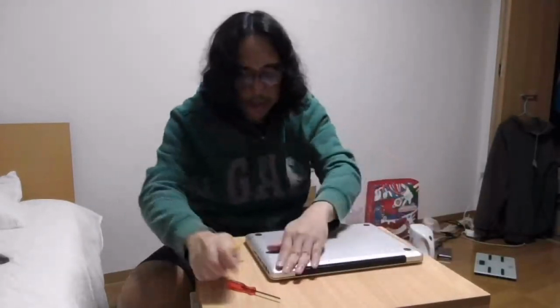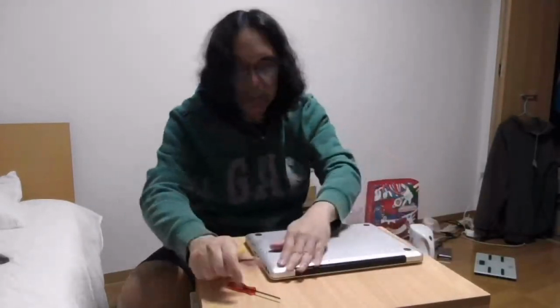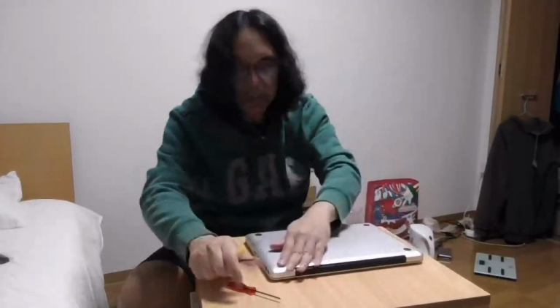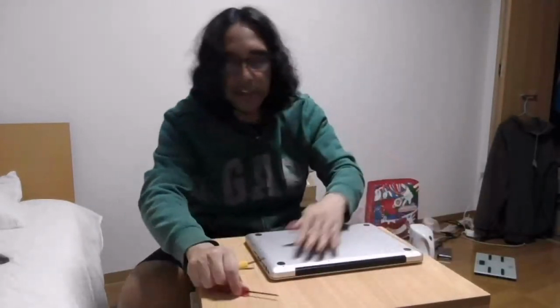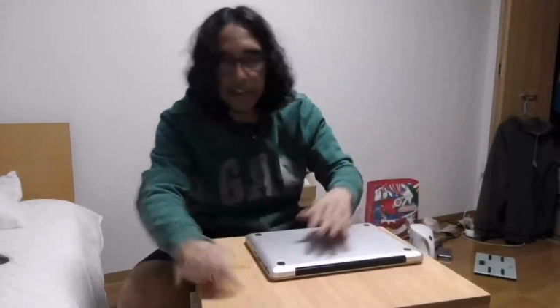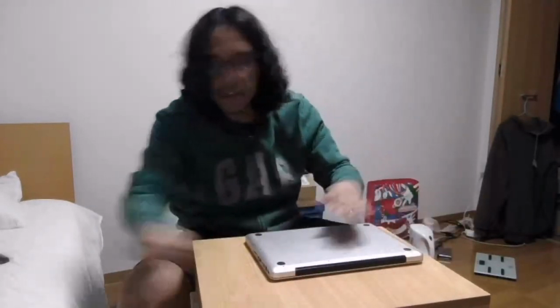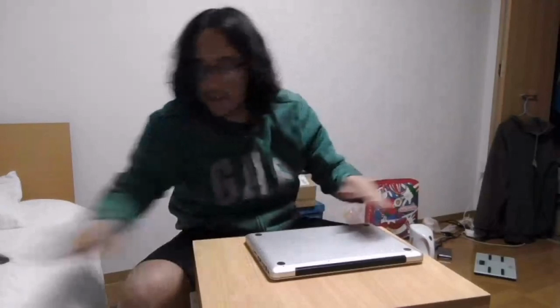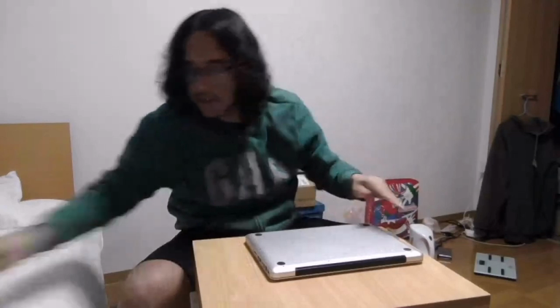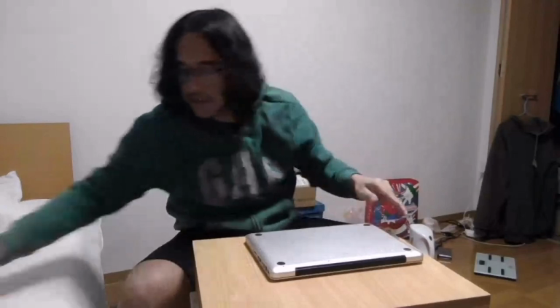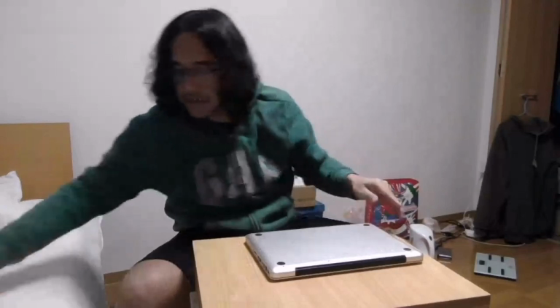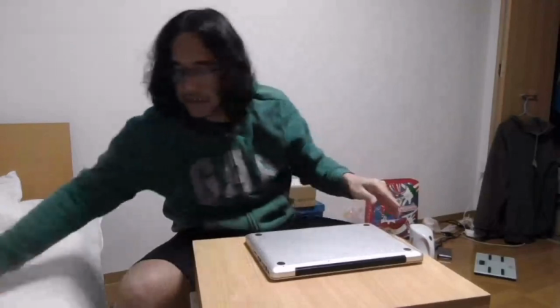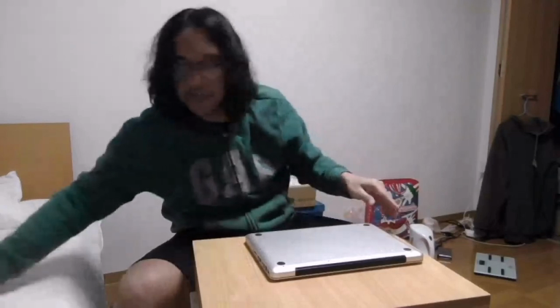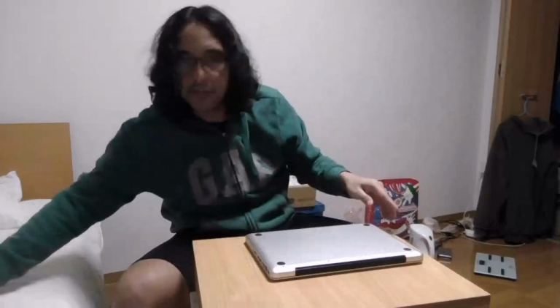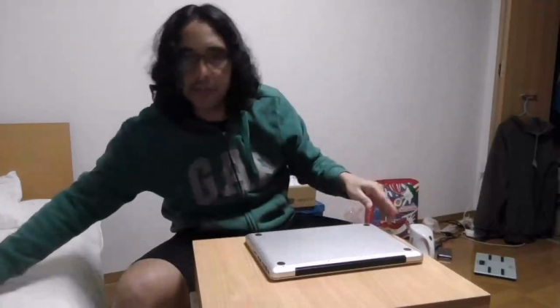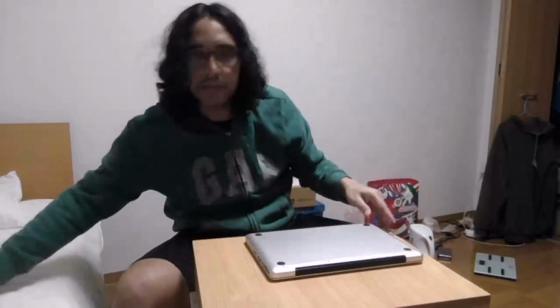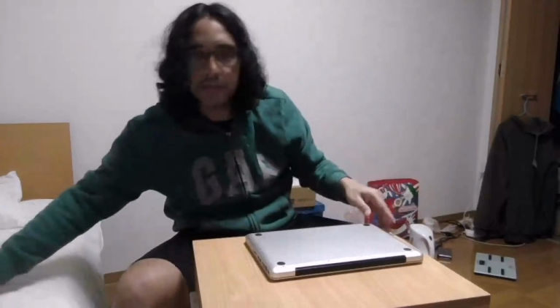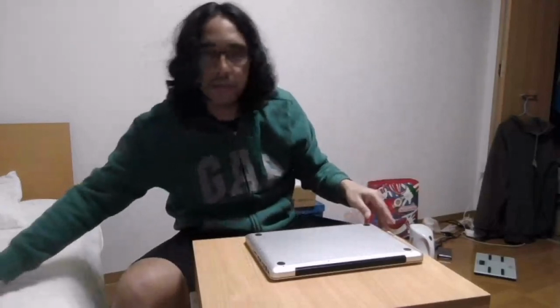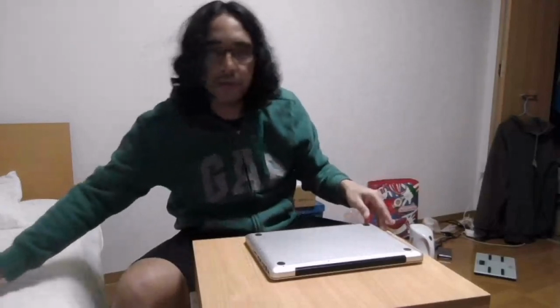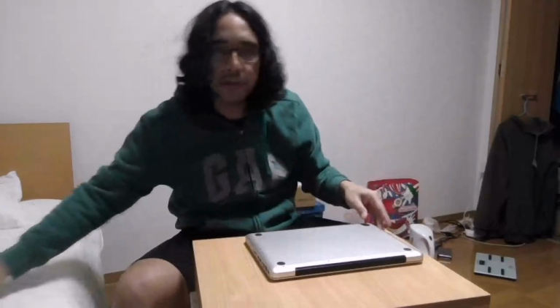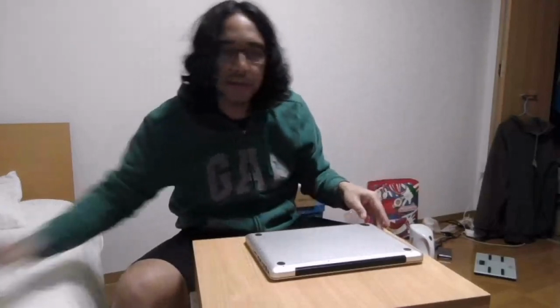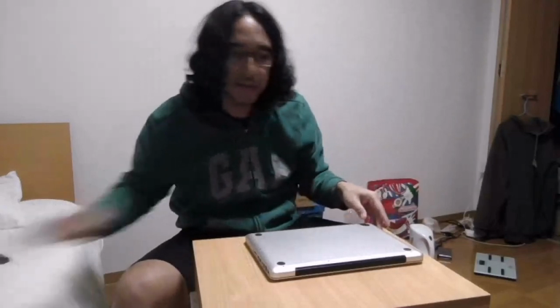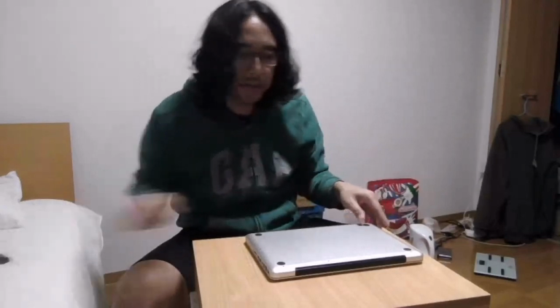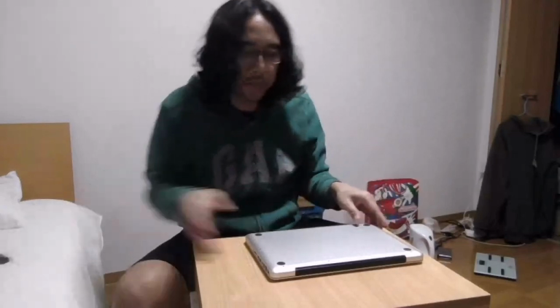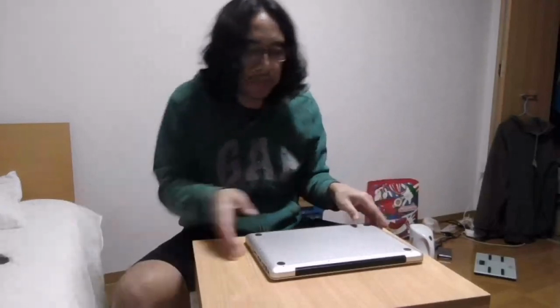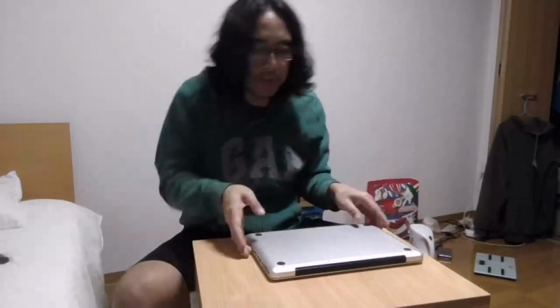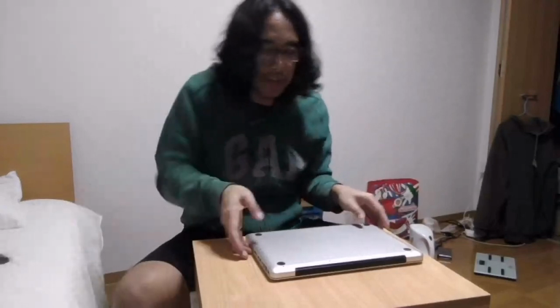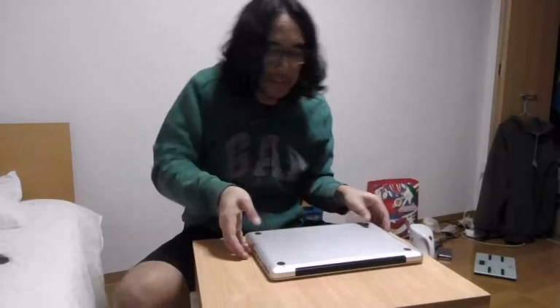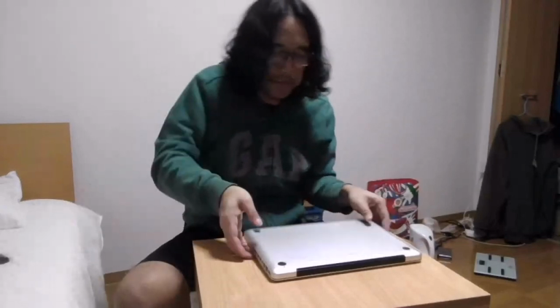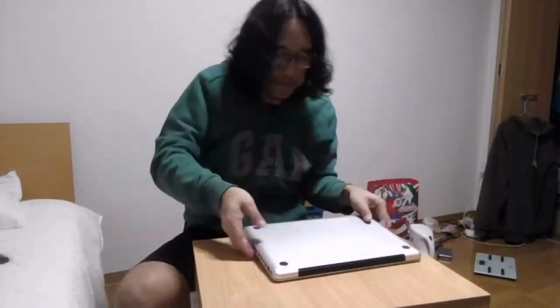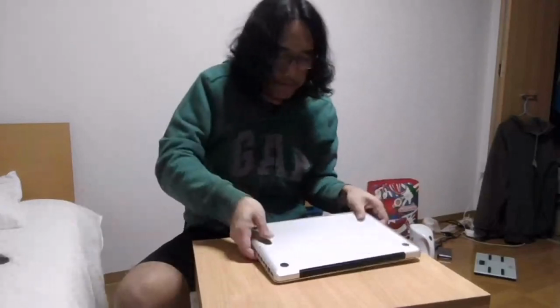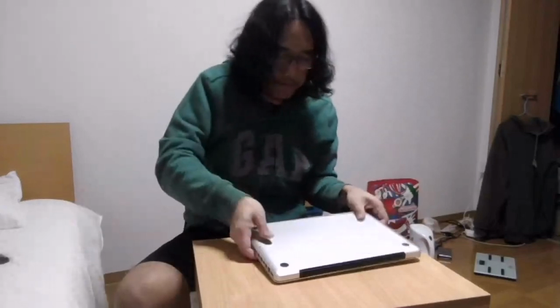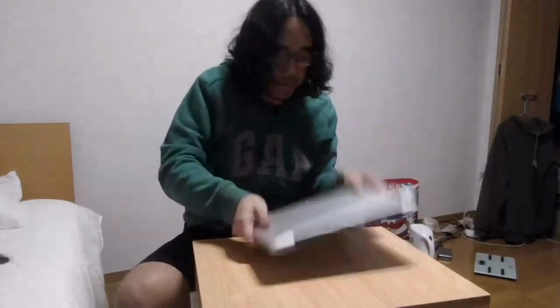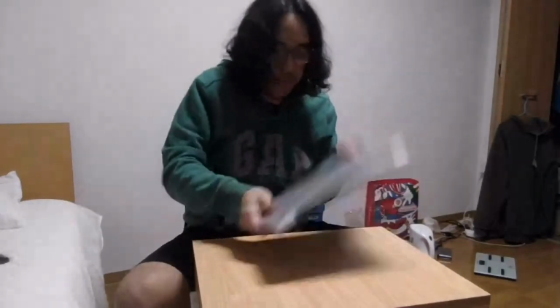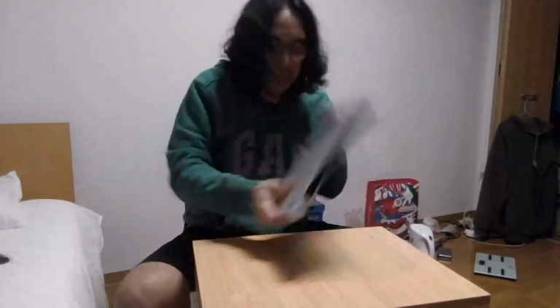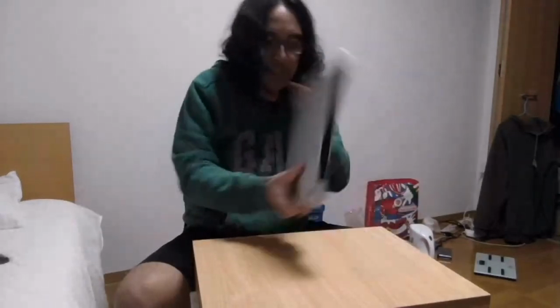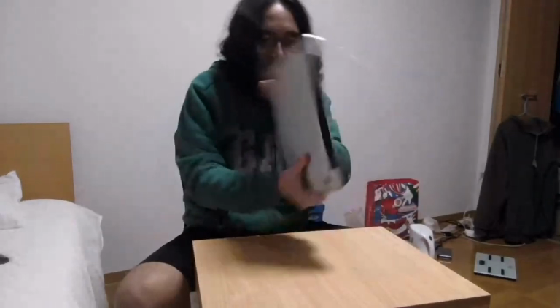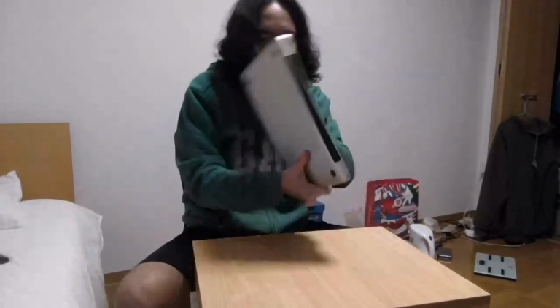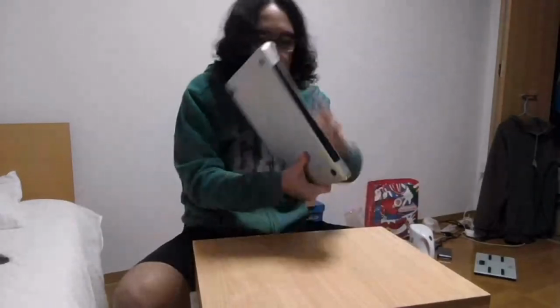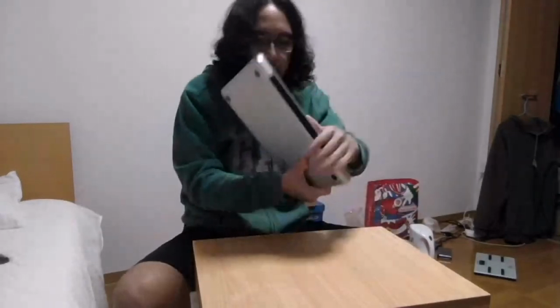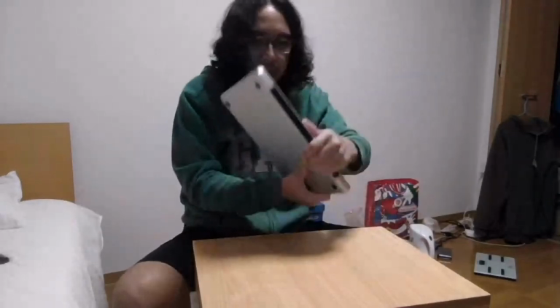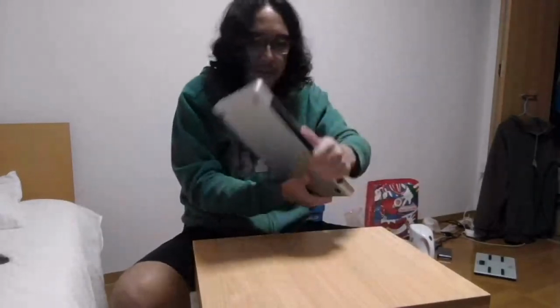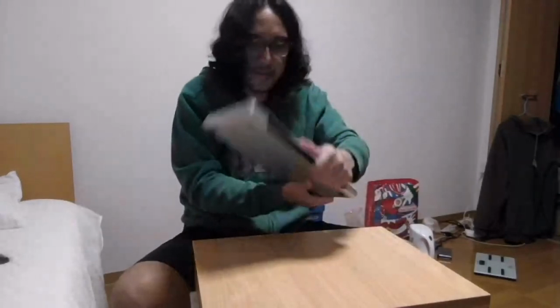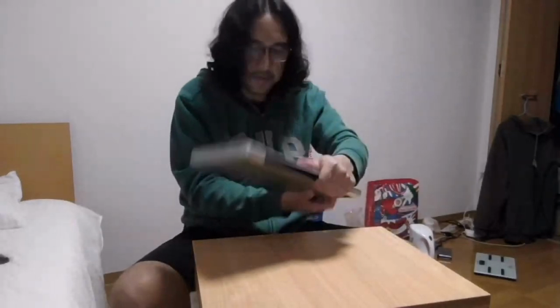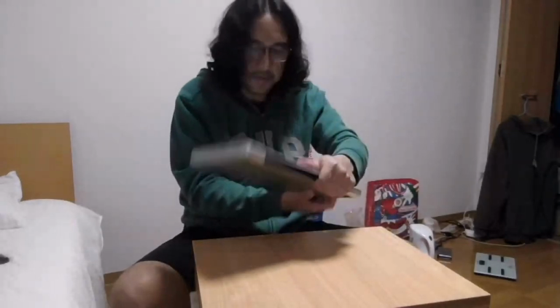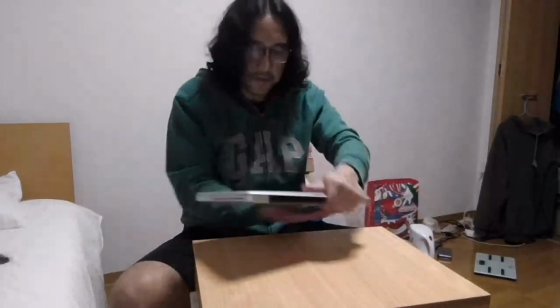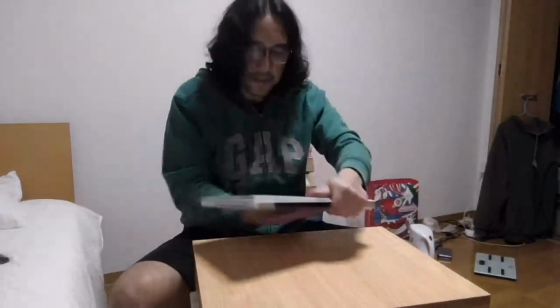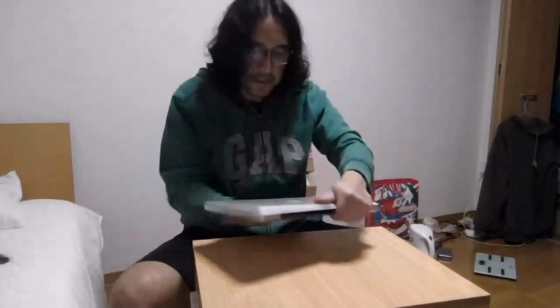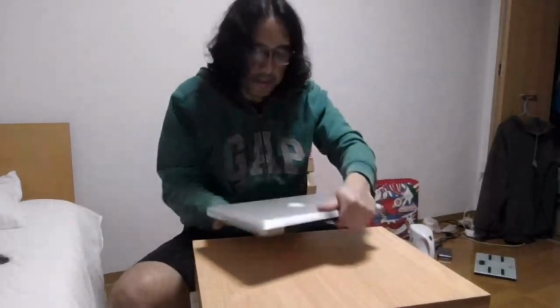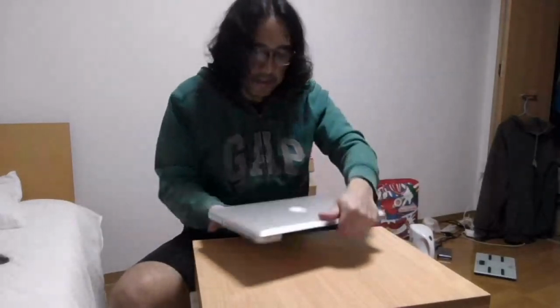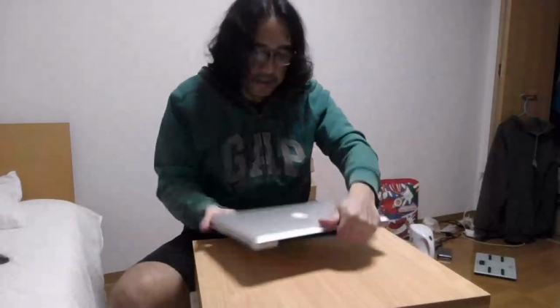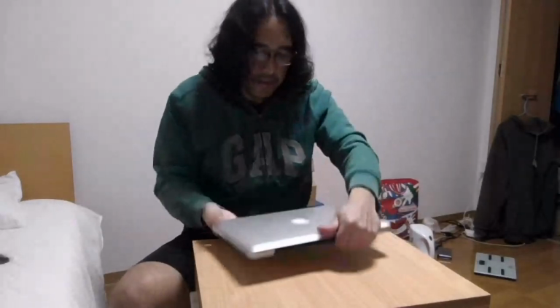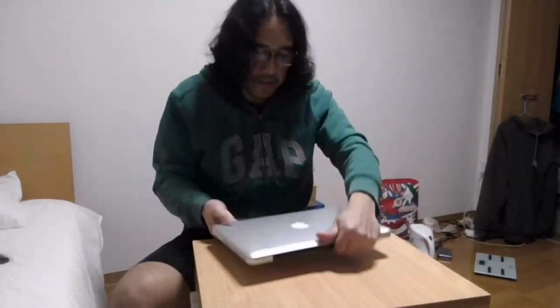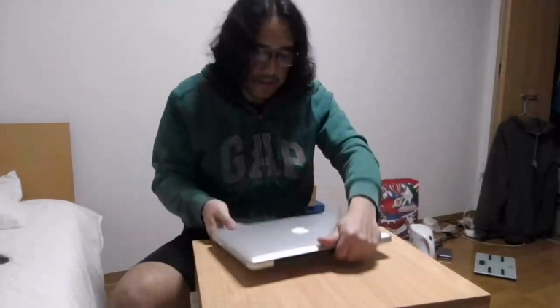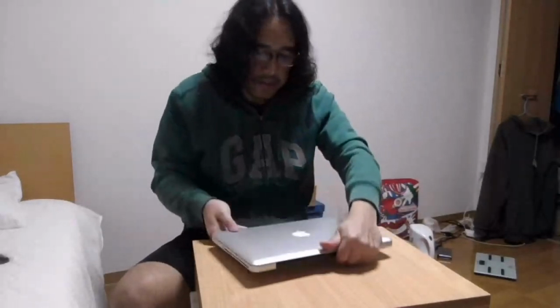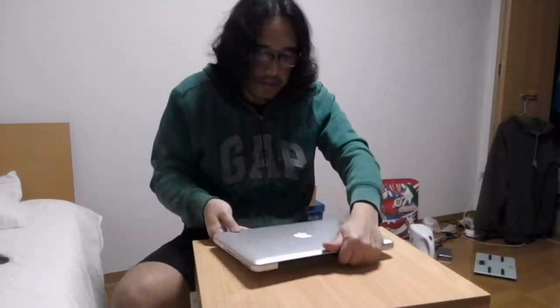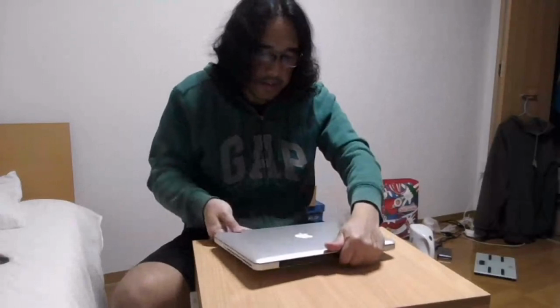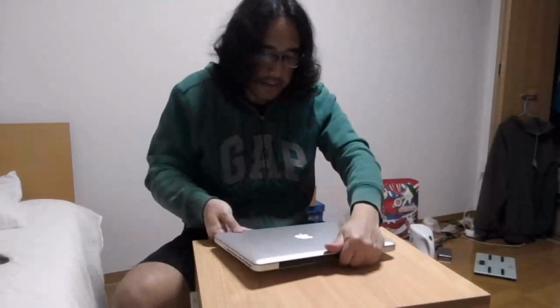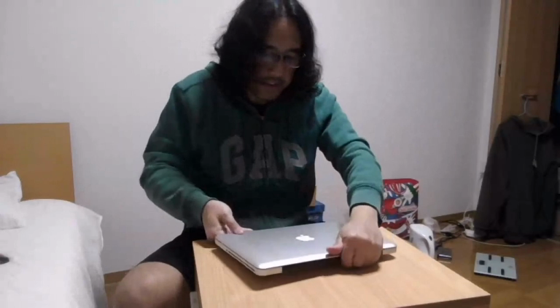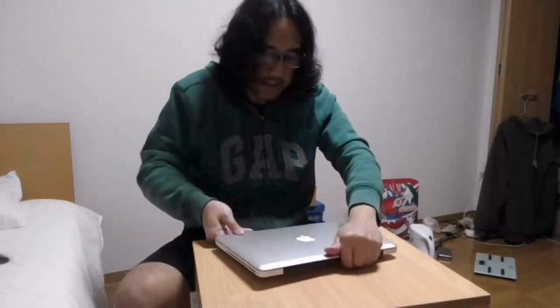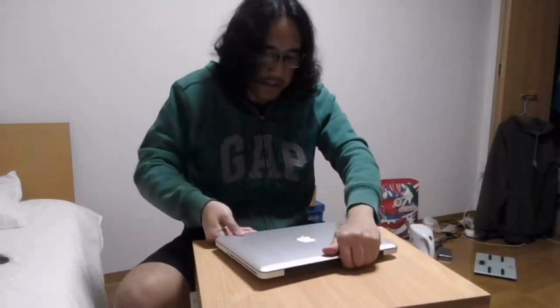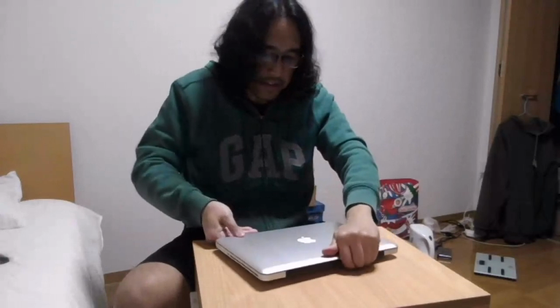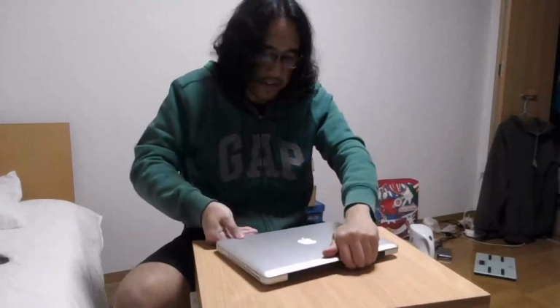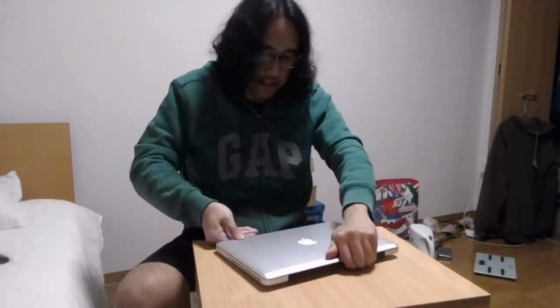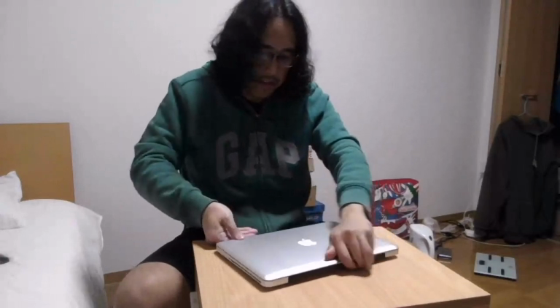That's it — it's complete now. Let's try to test it. Let's turn it on to see if it's okay.